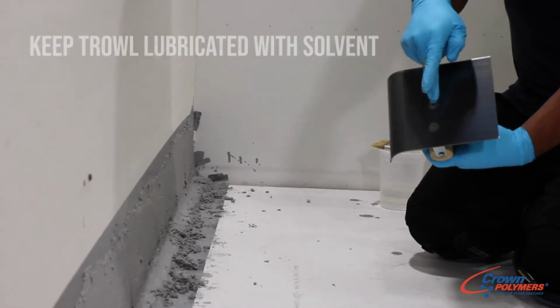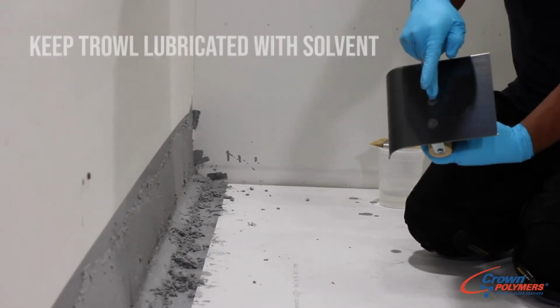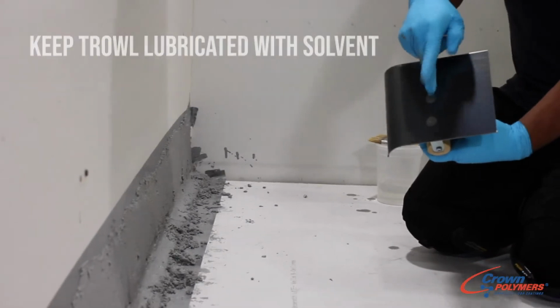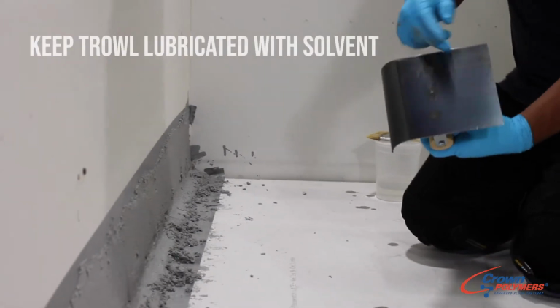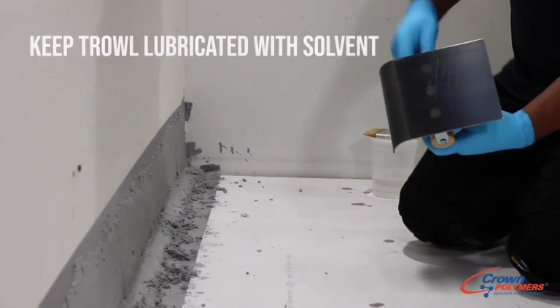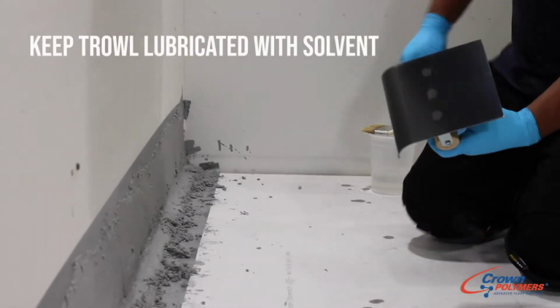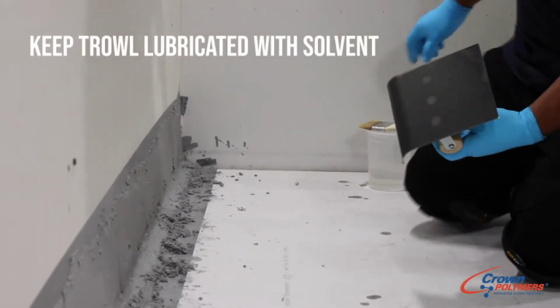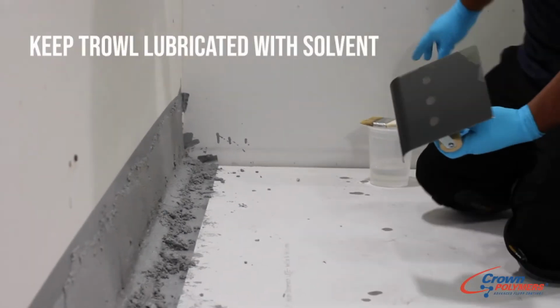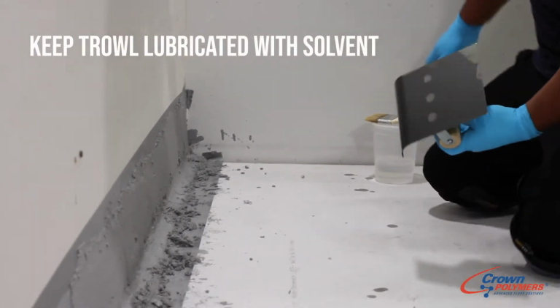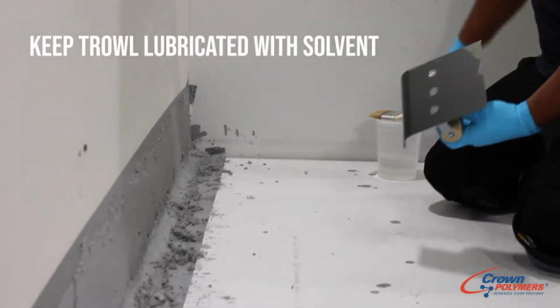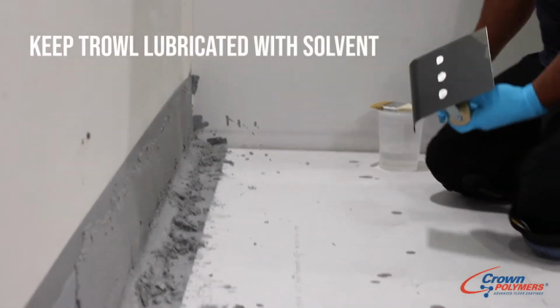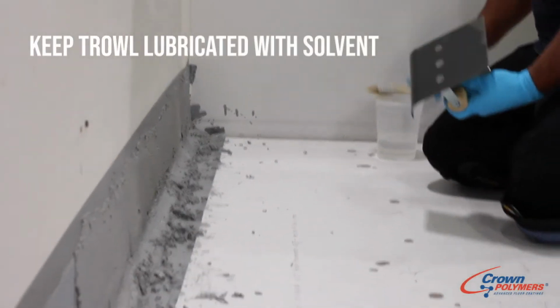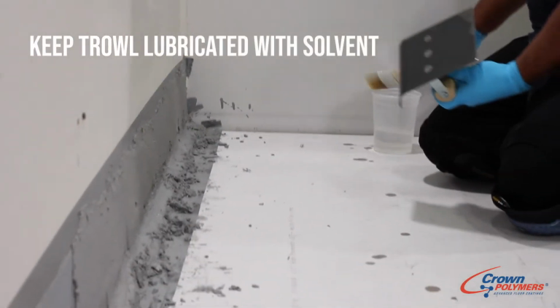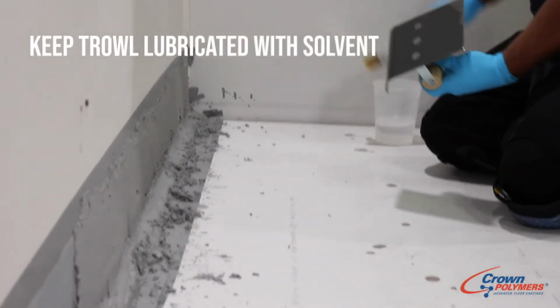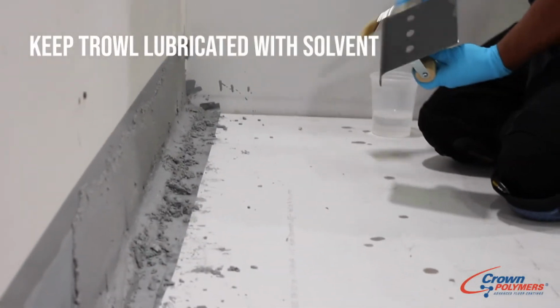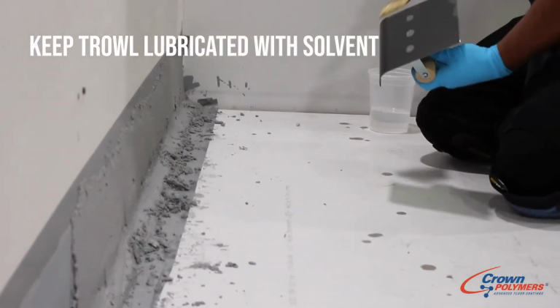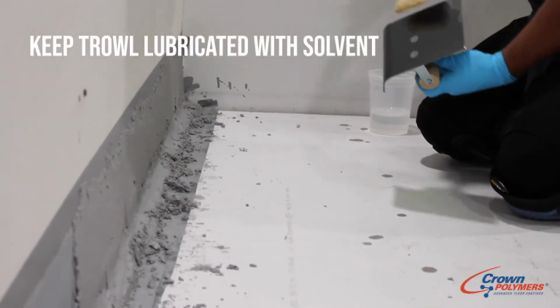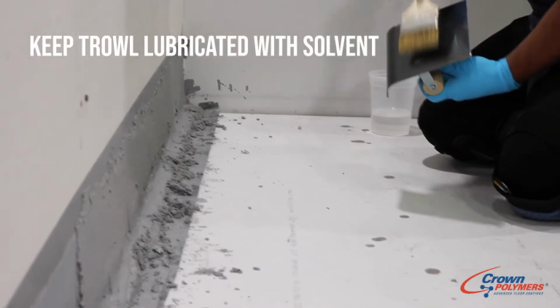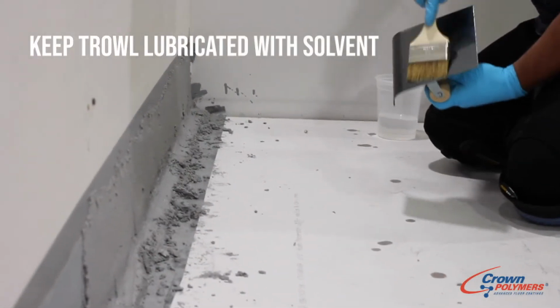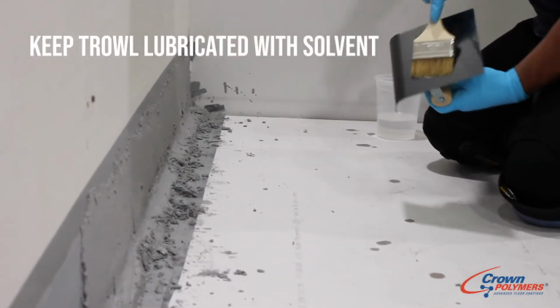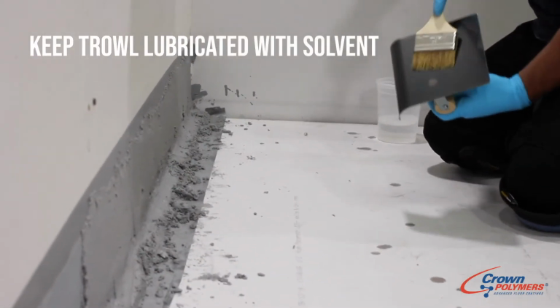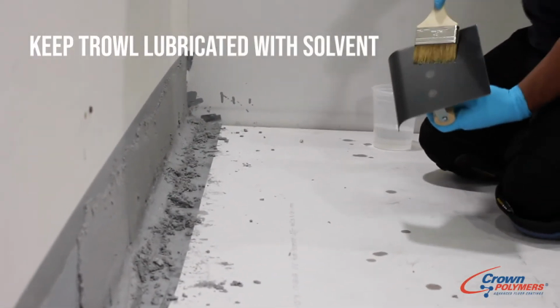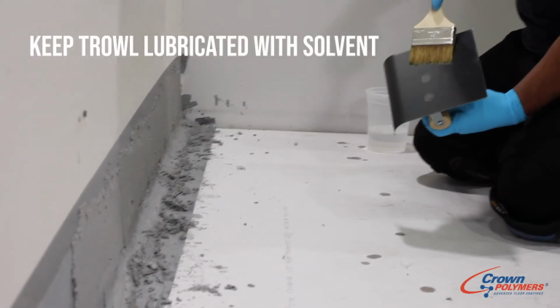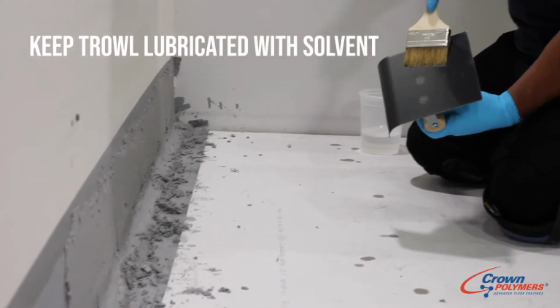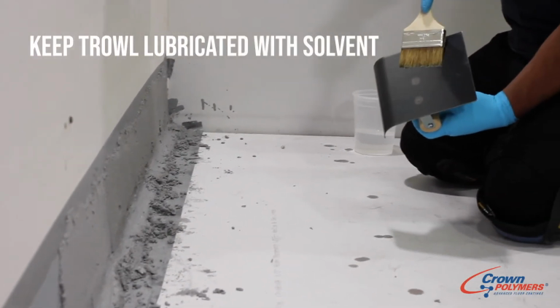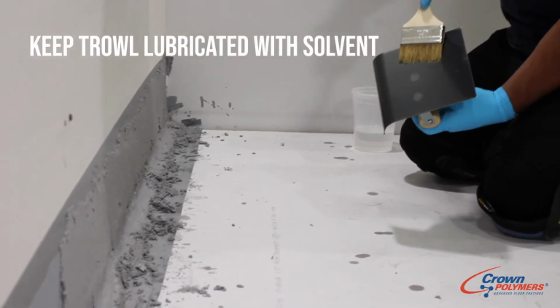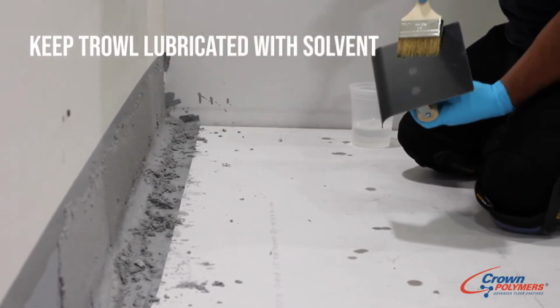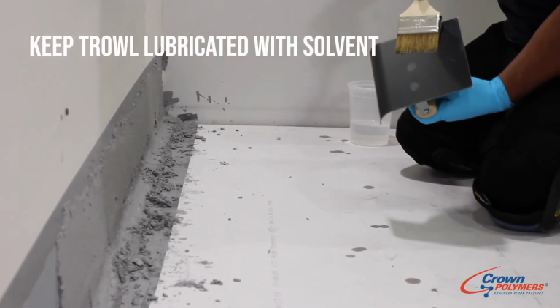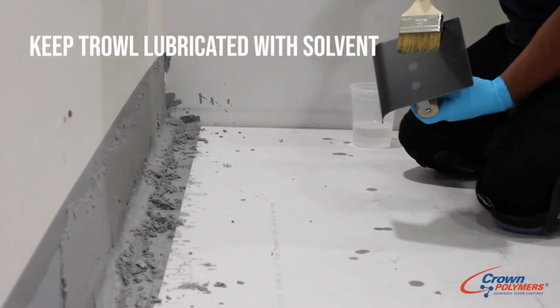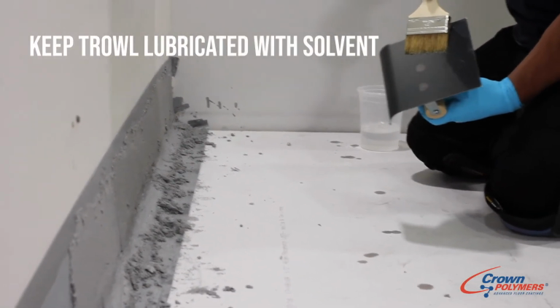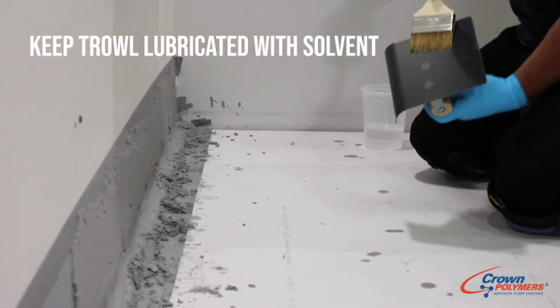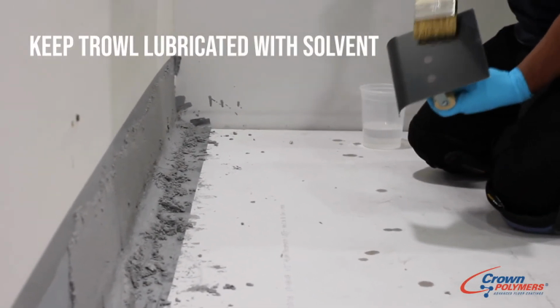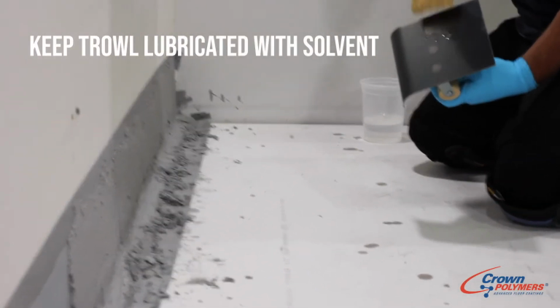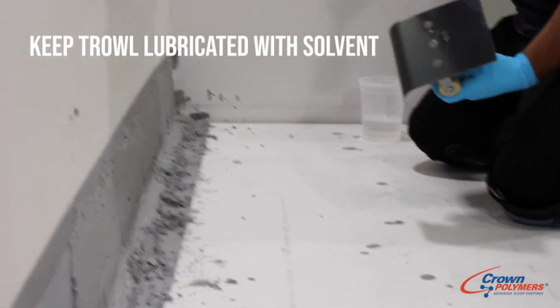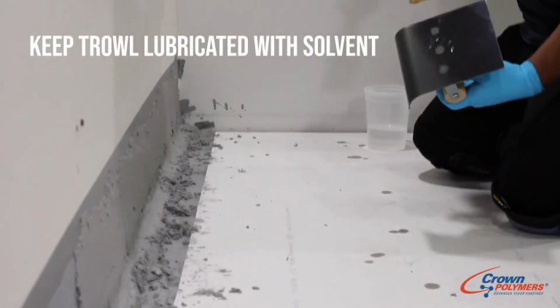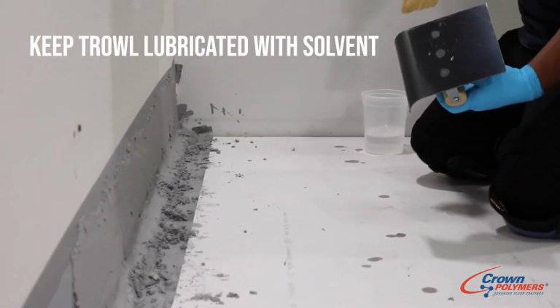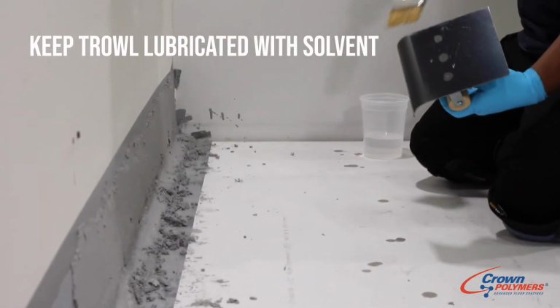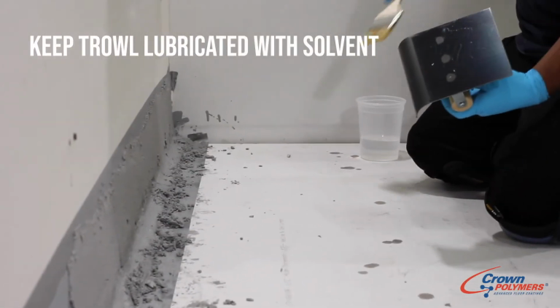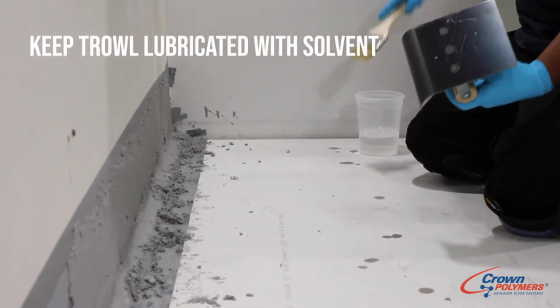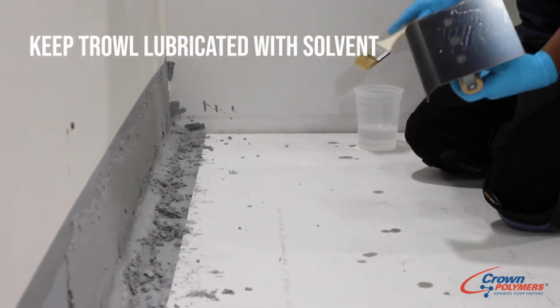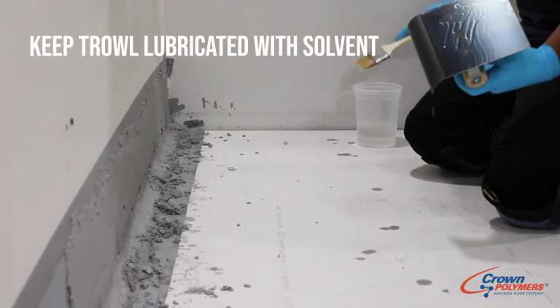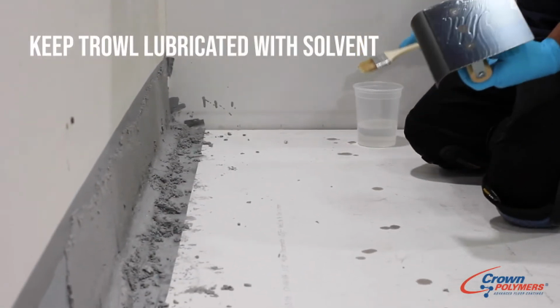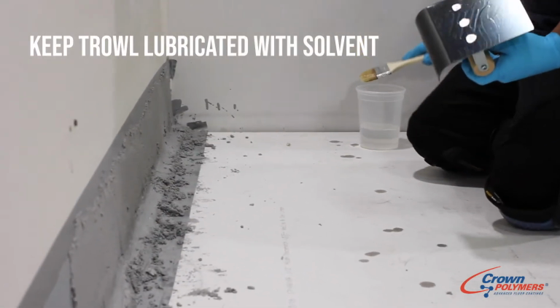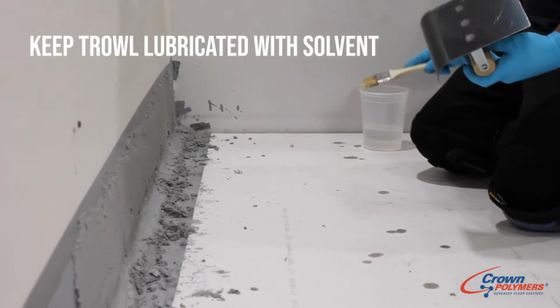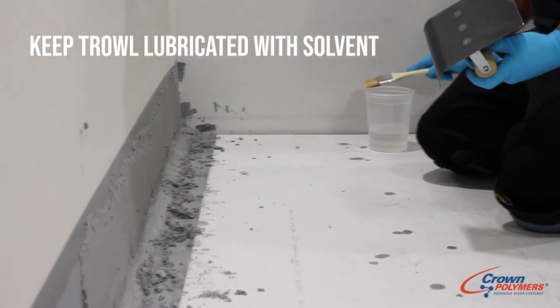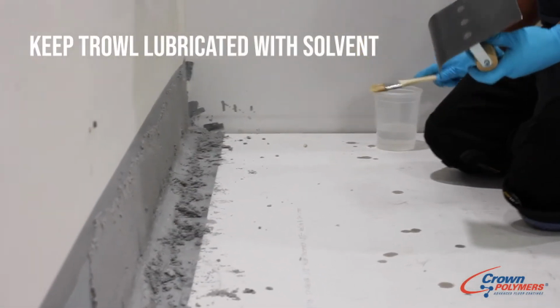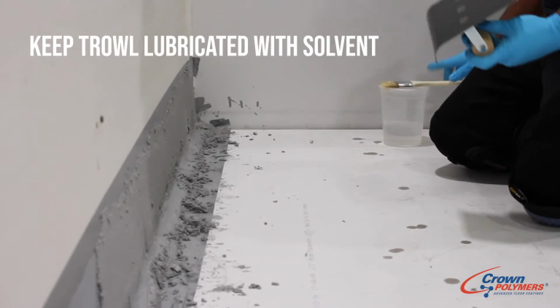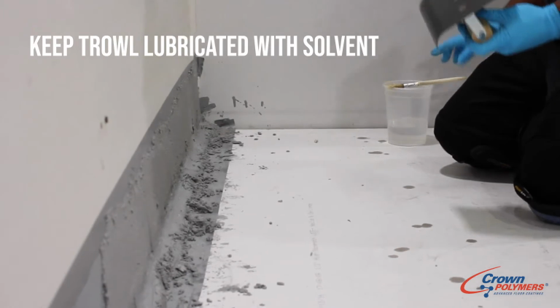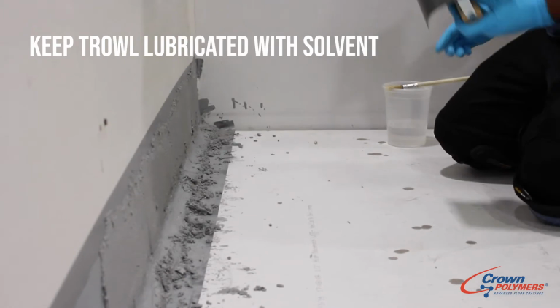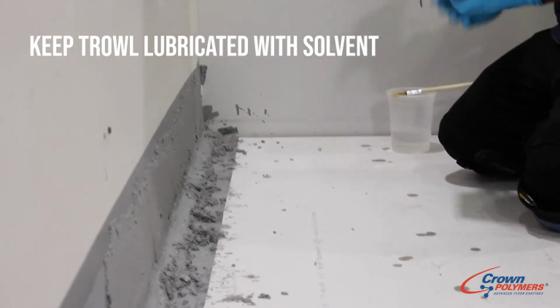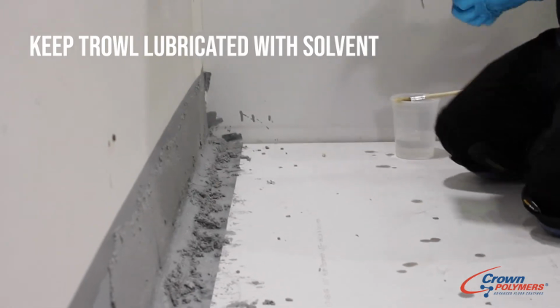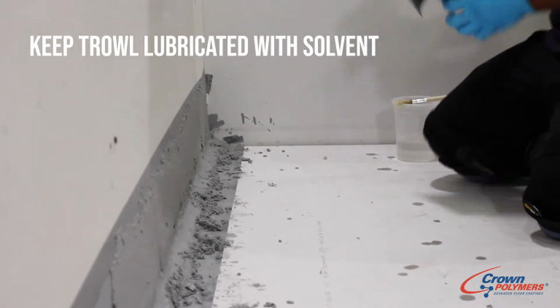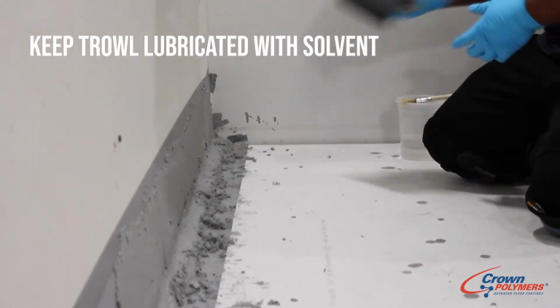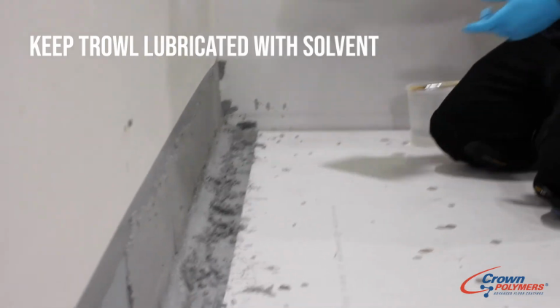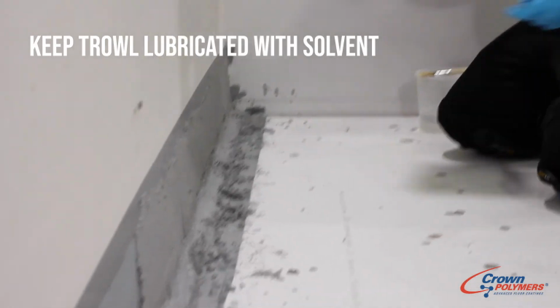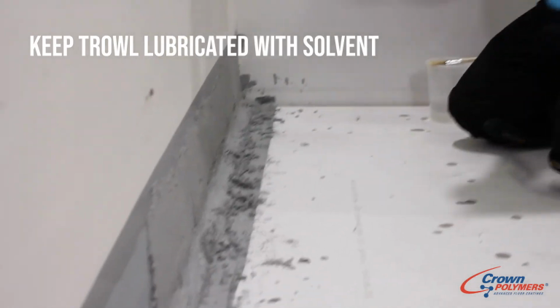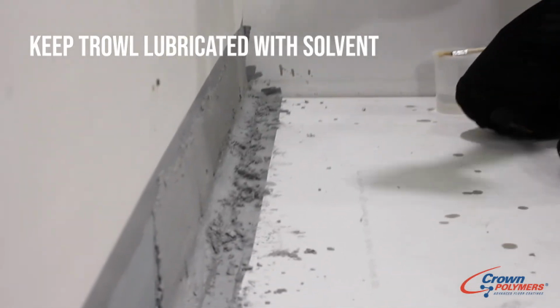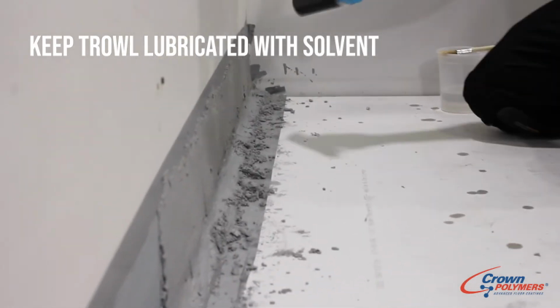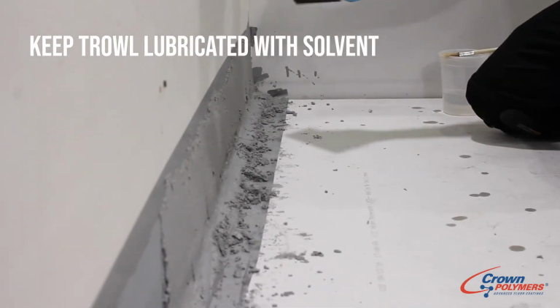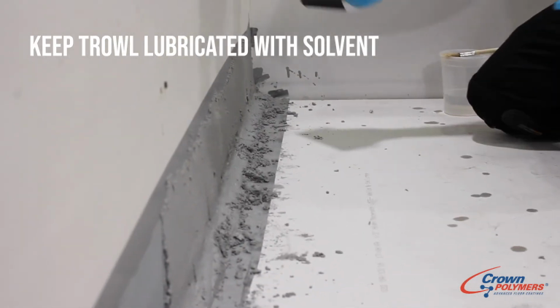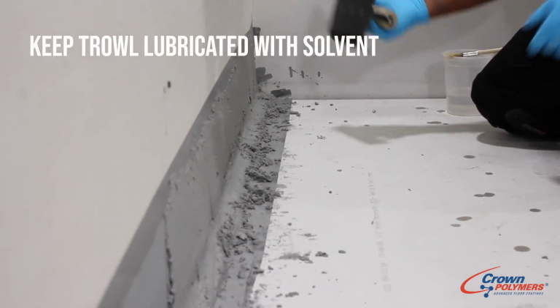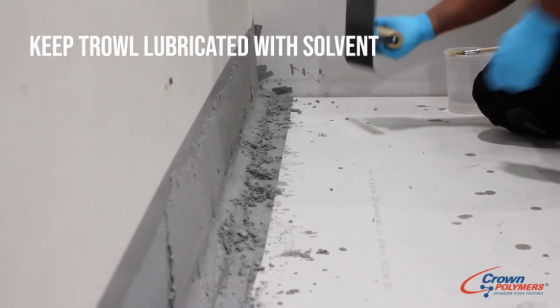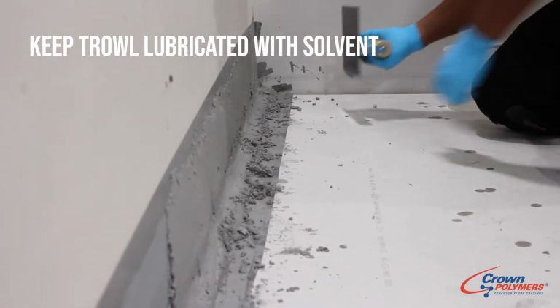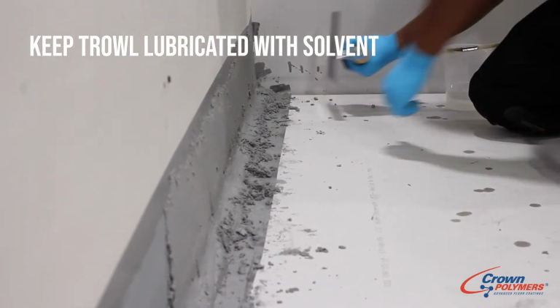Soften. I'm using xylene, so then I will just stick to the floor.